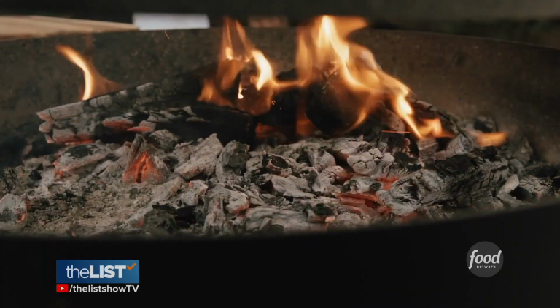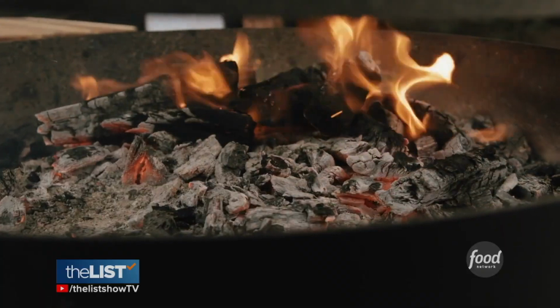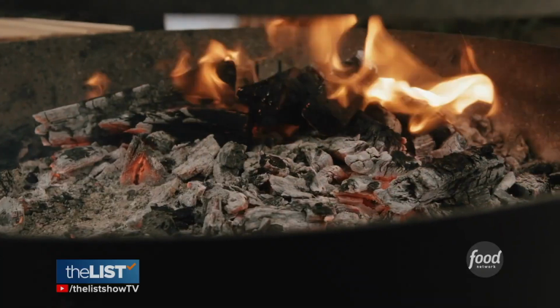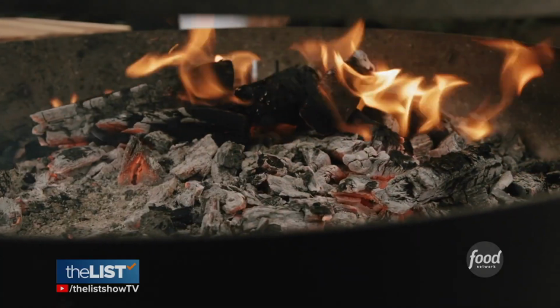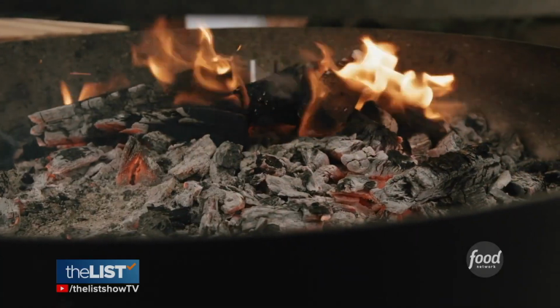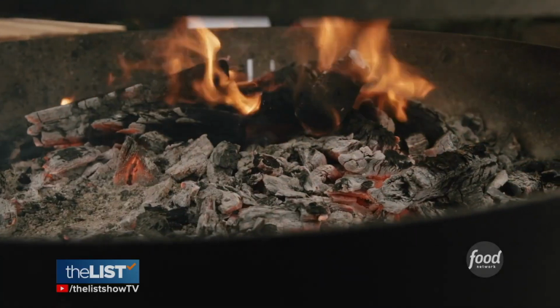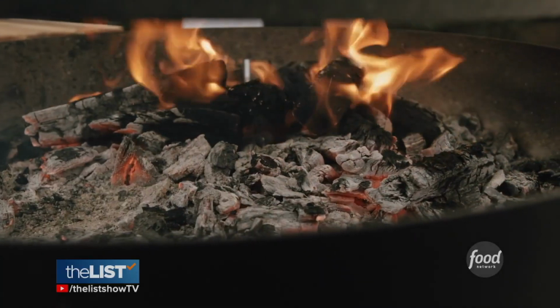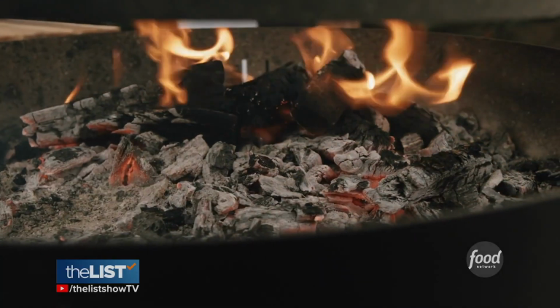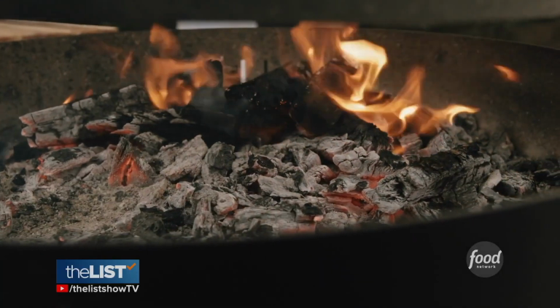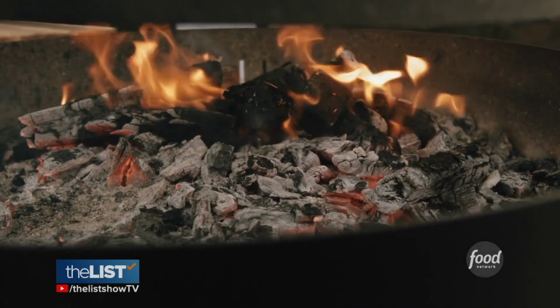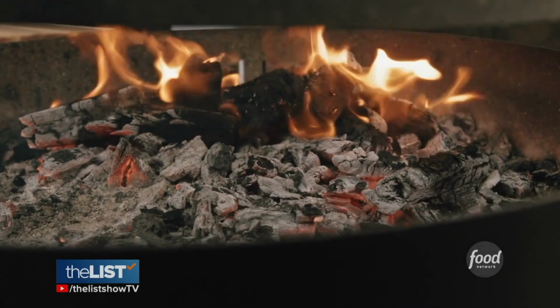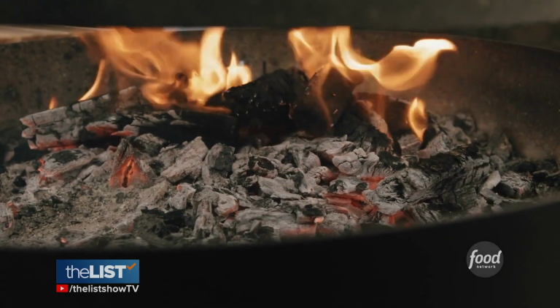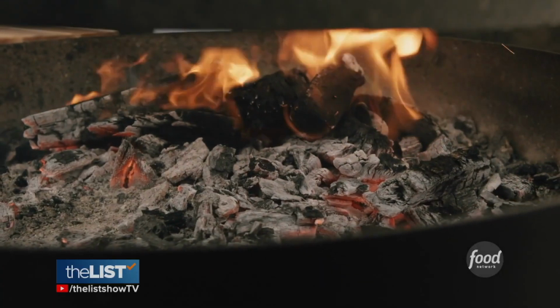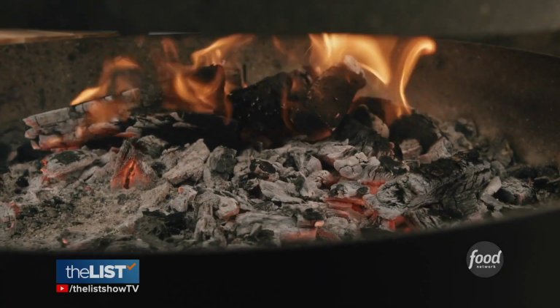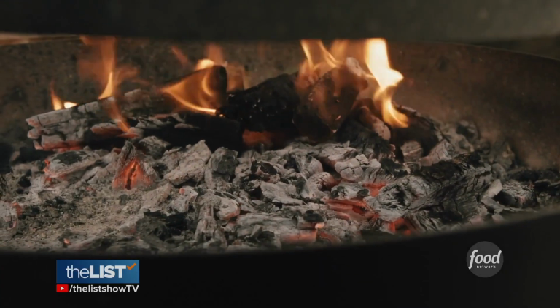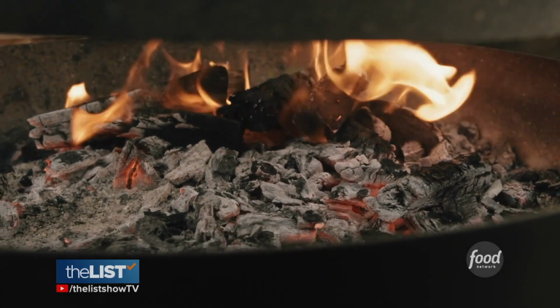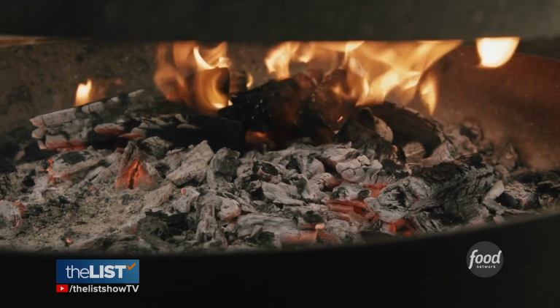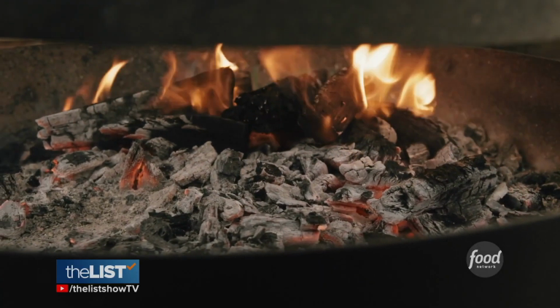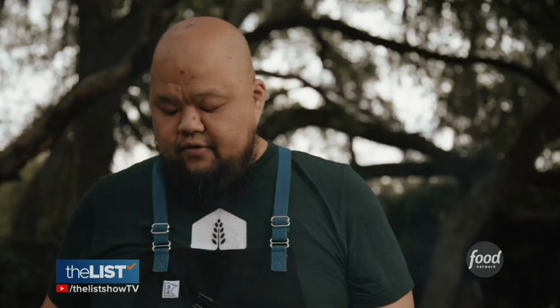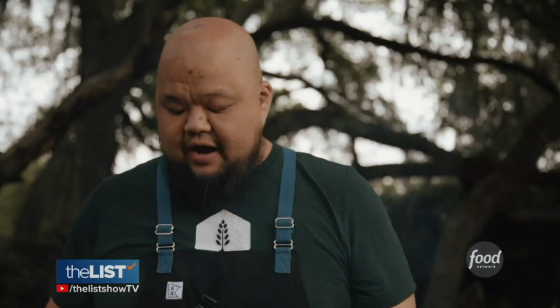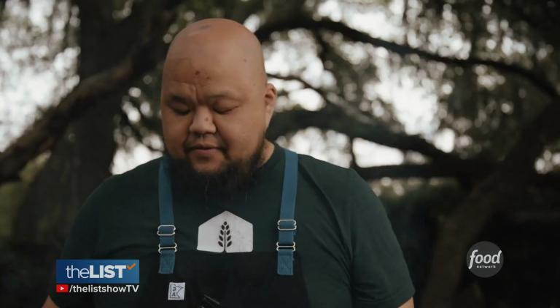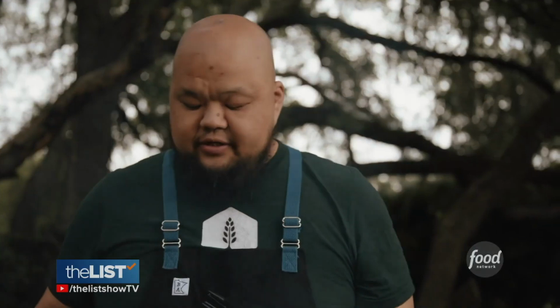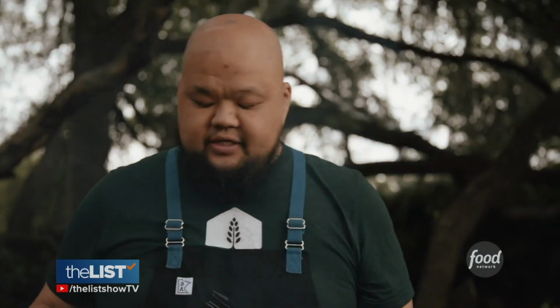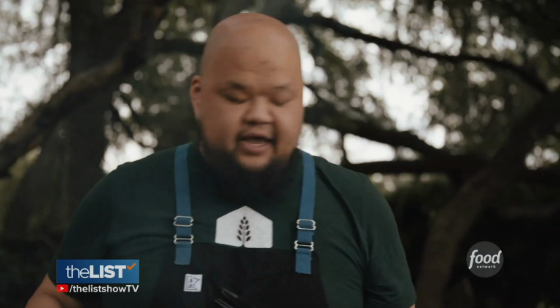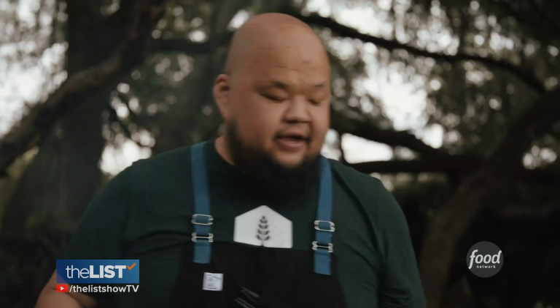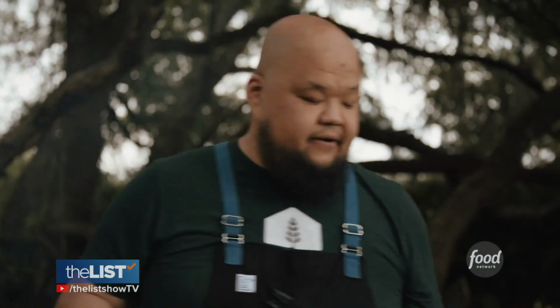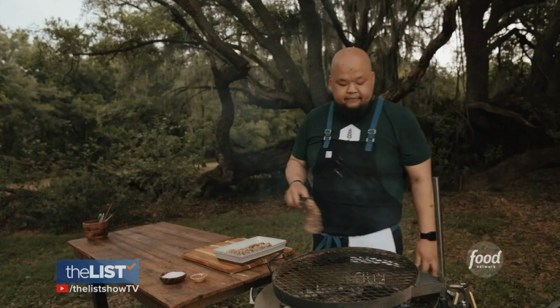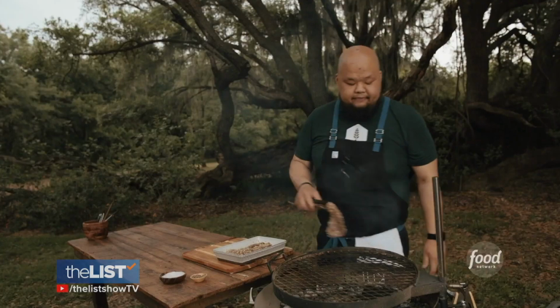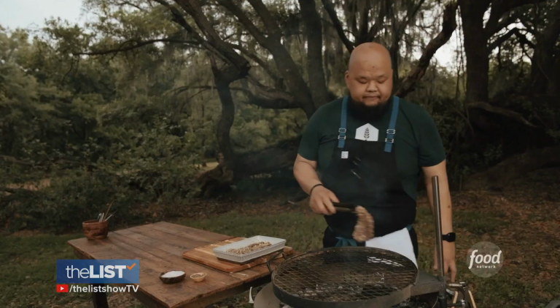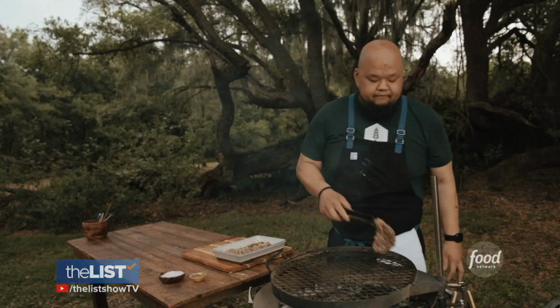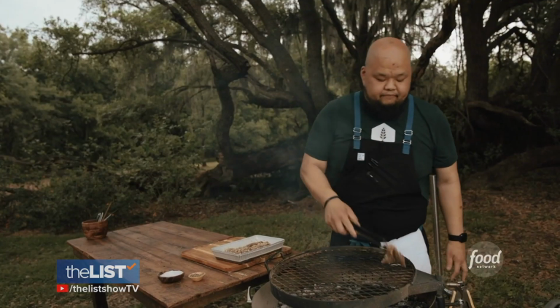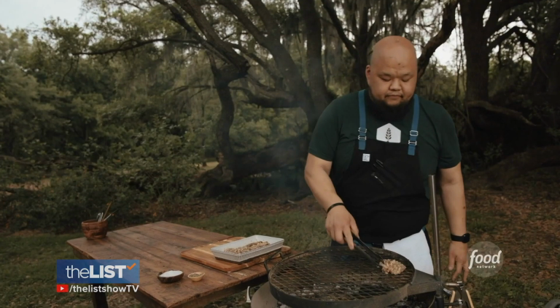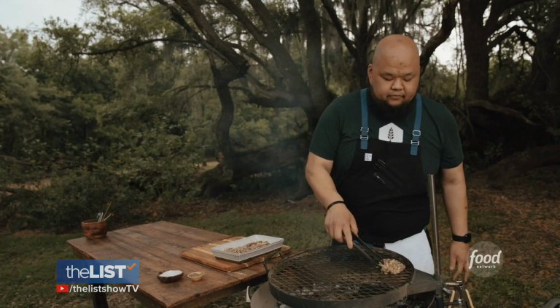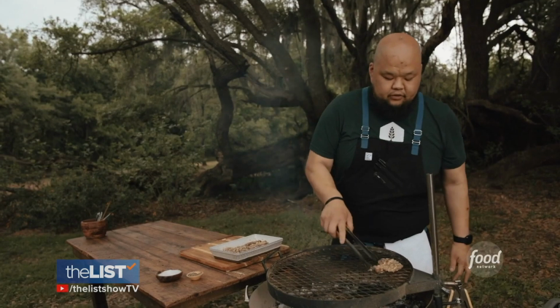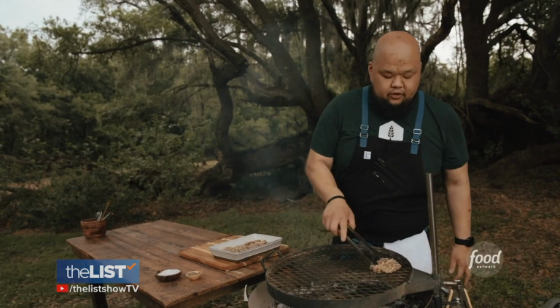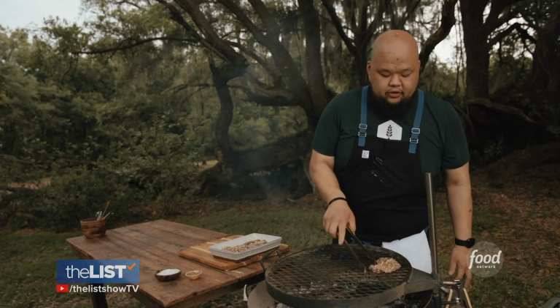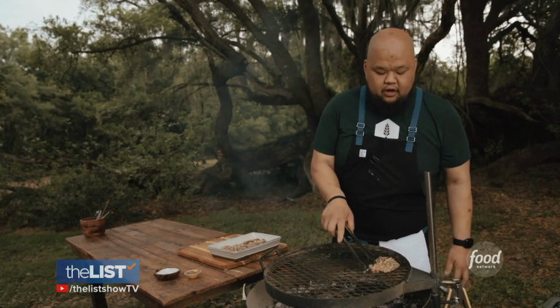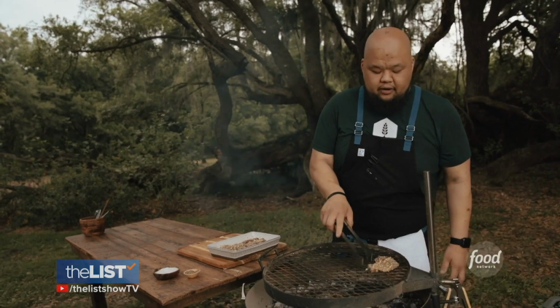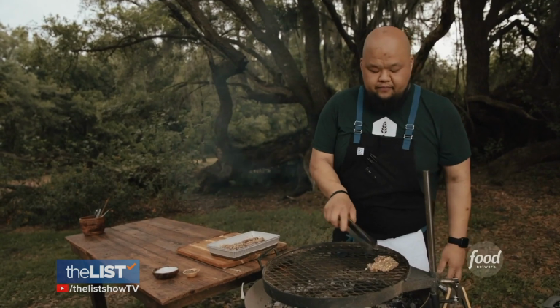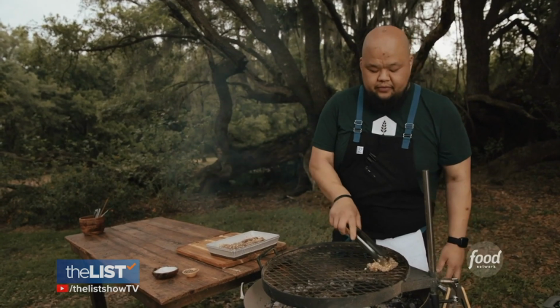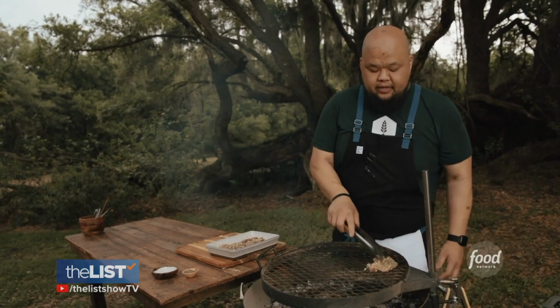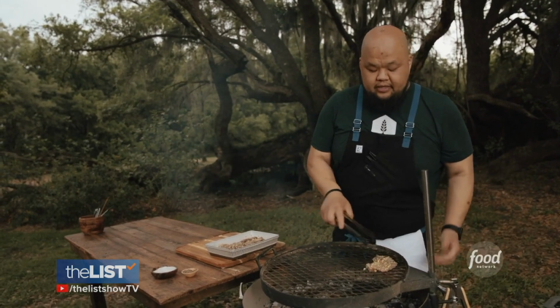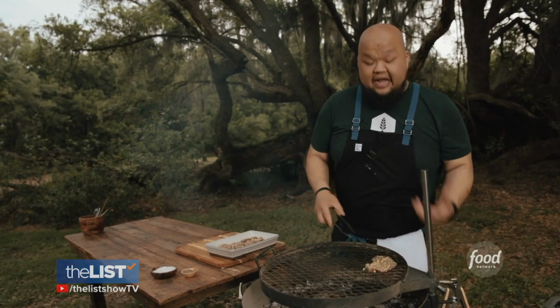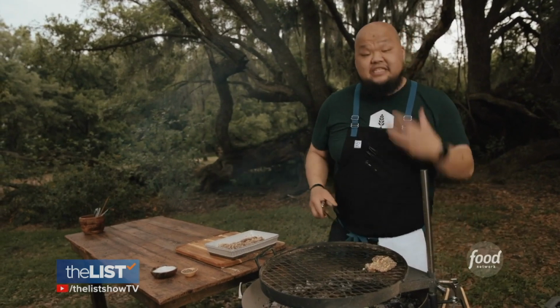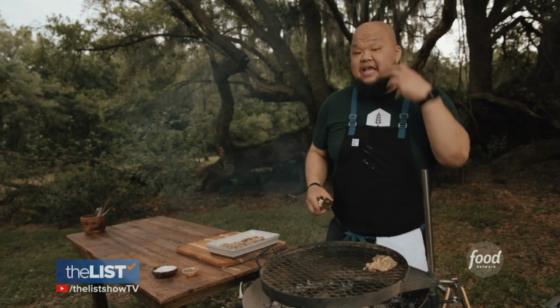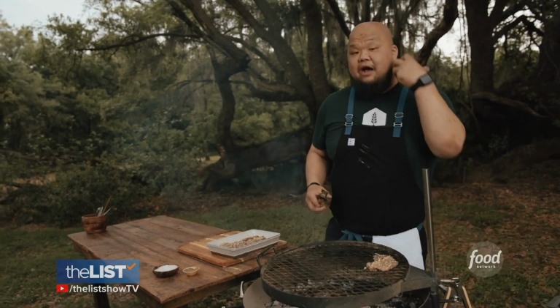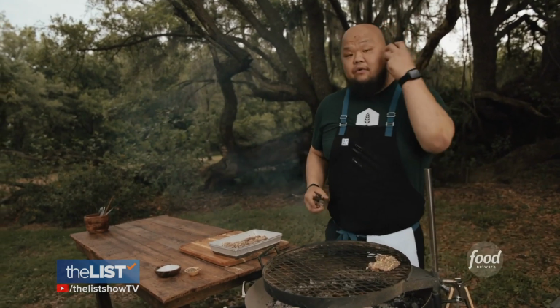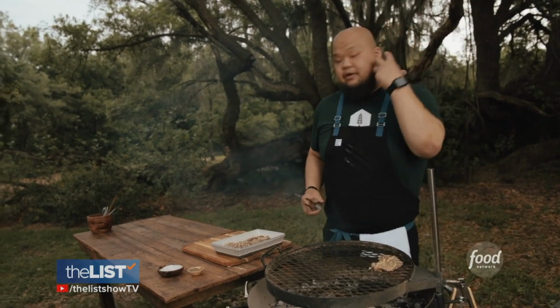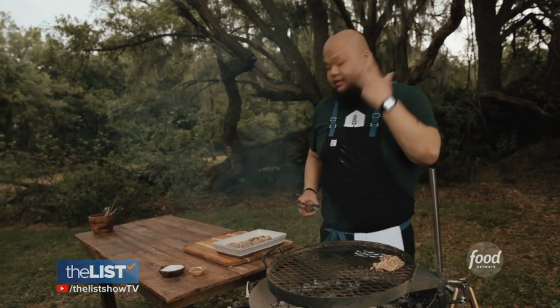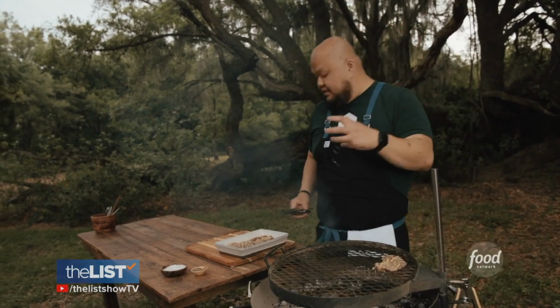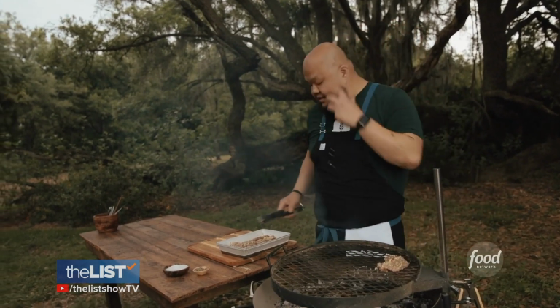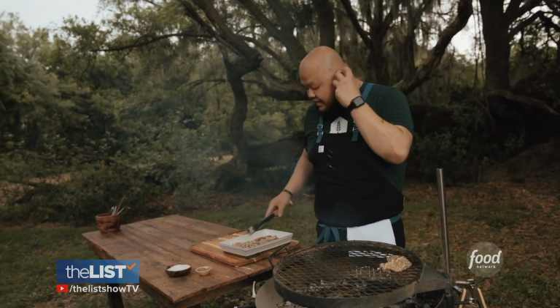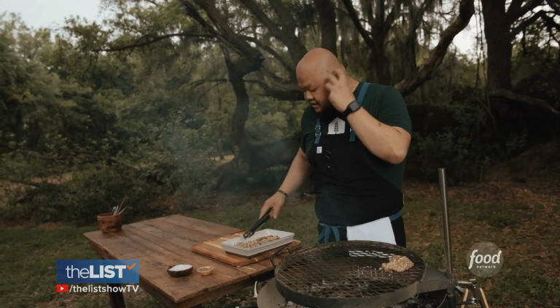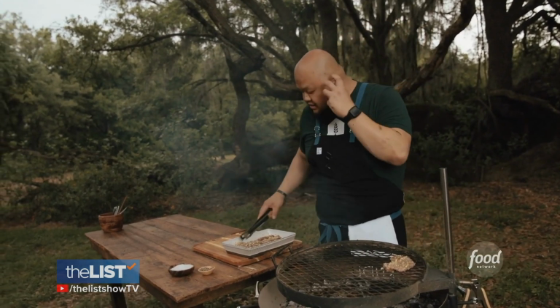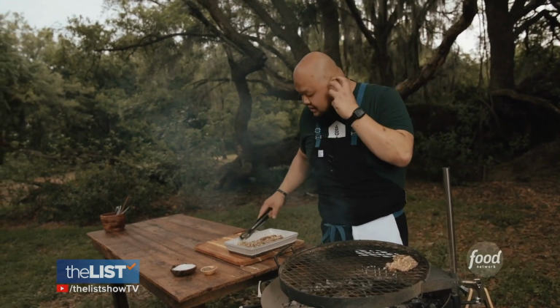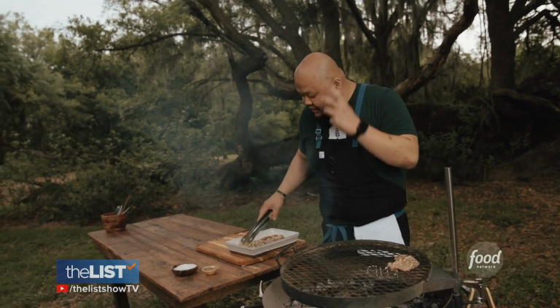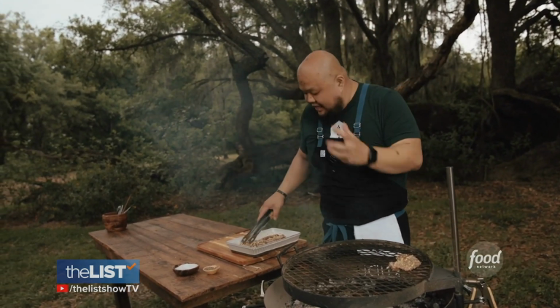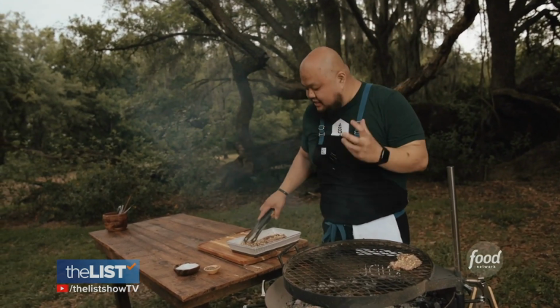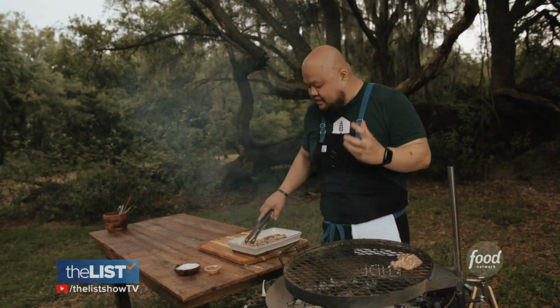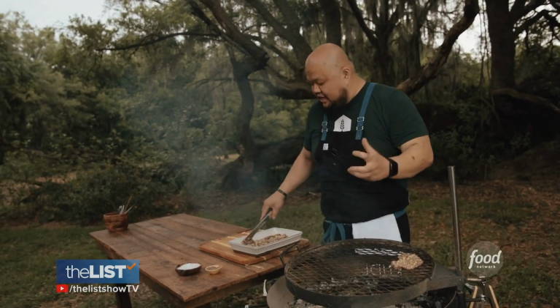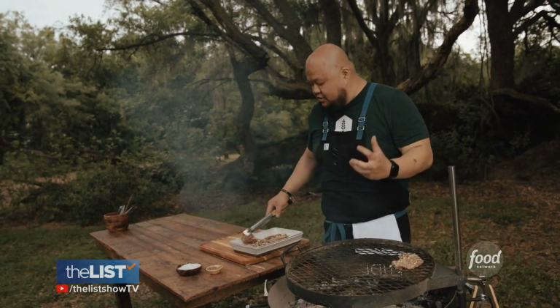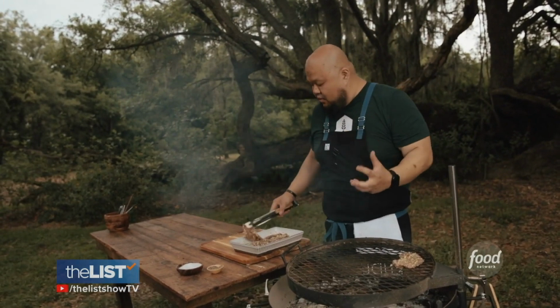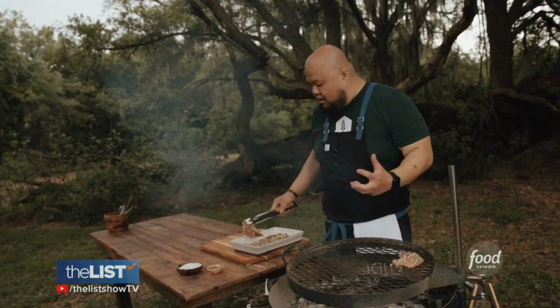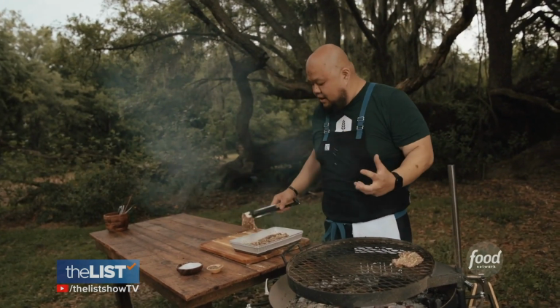We have this hot half here — you can totally see it. Grab your steak, throw it on that side. That sizzle sound? That's the sound you want.